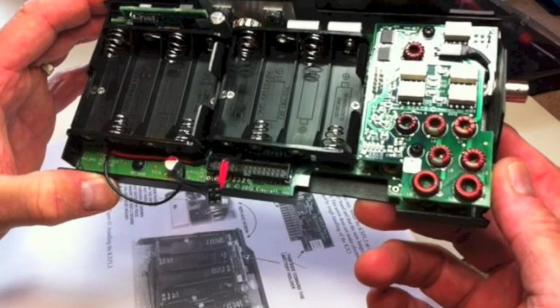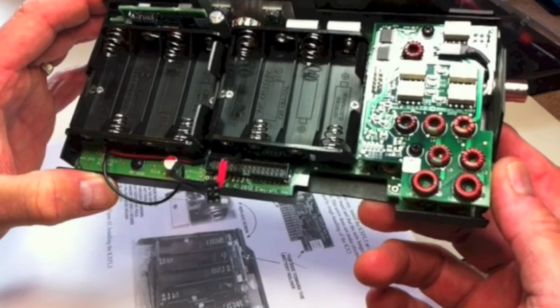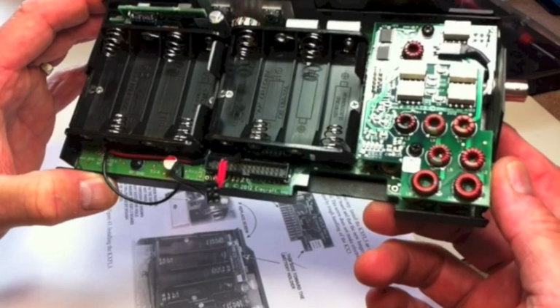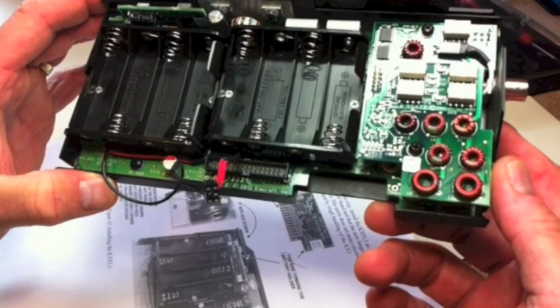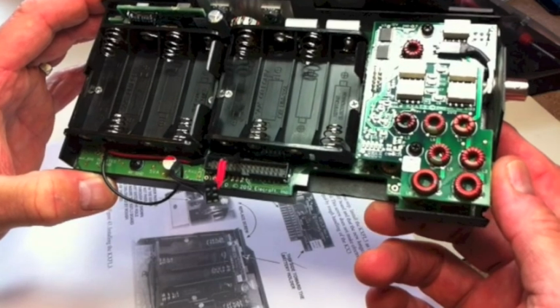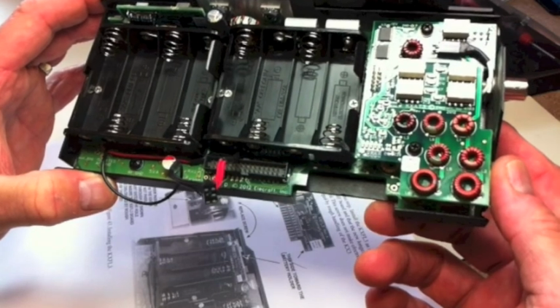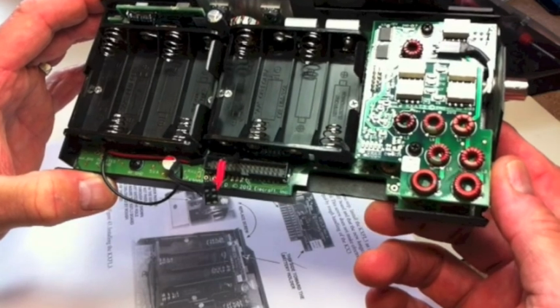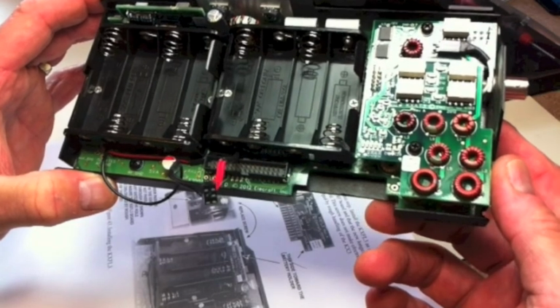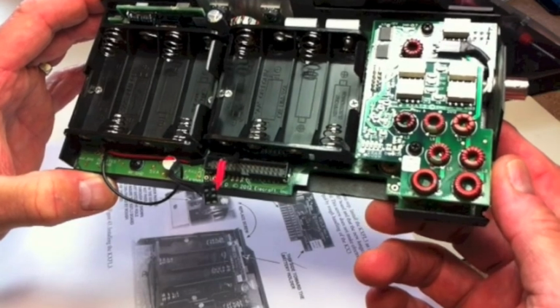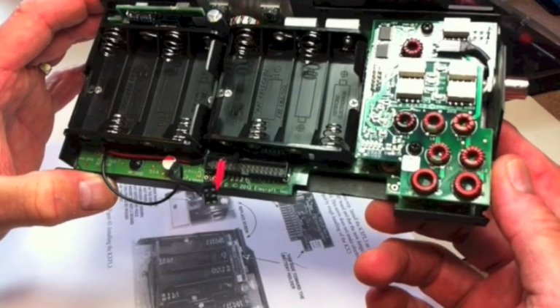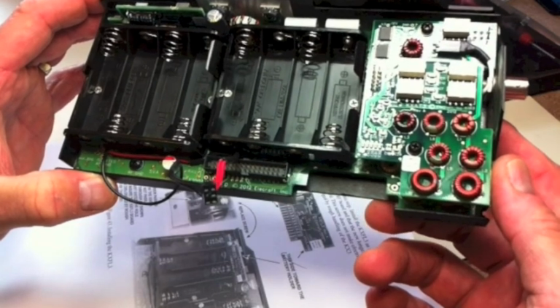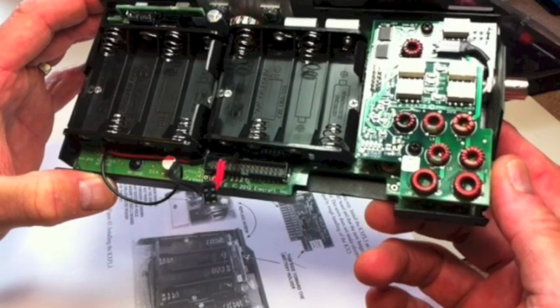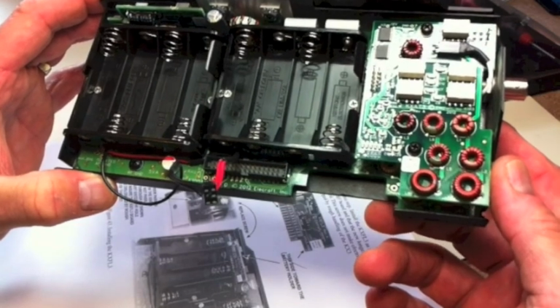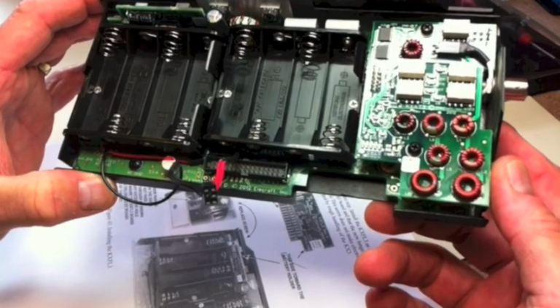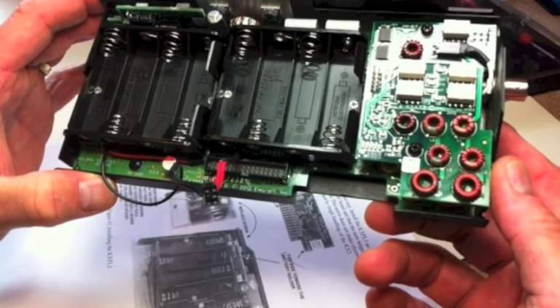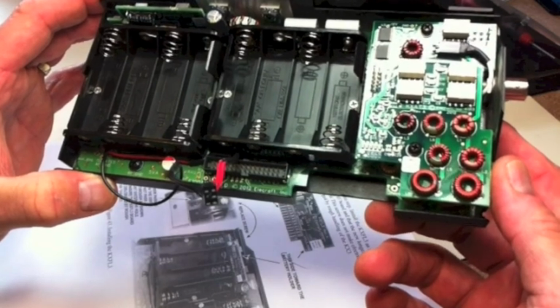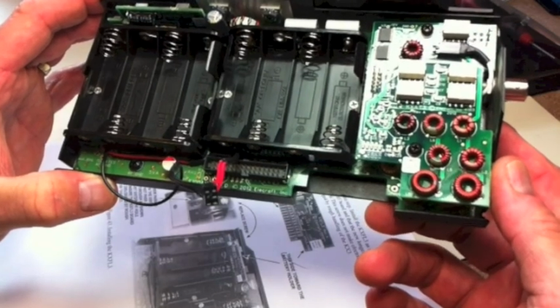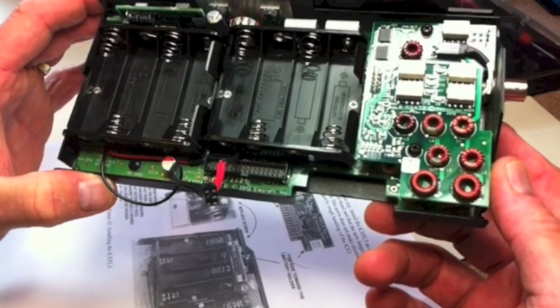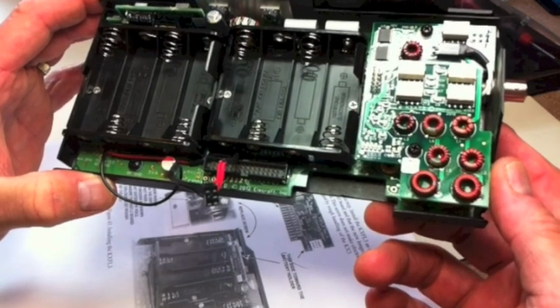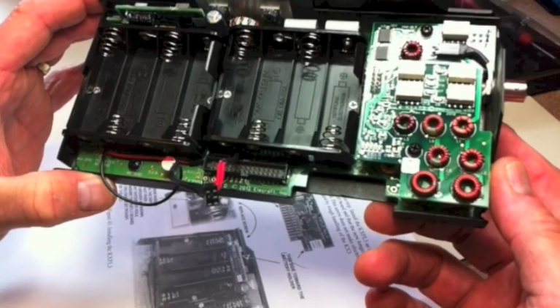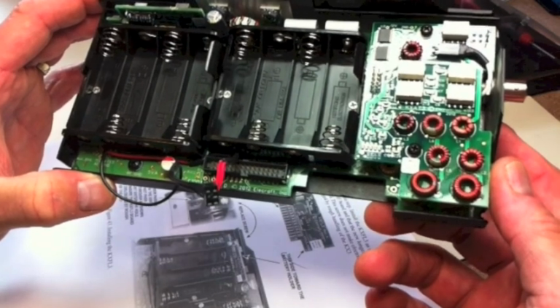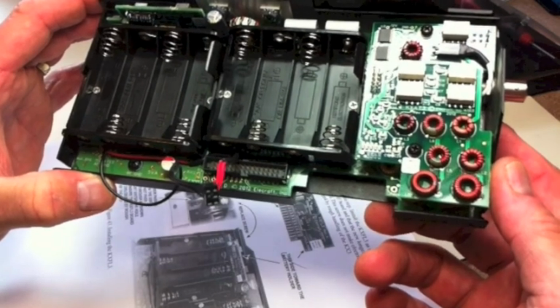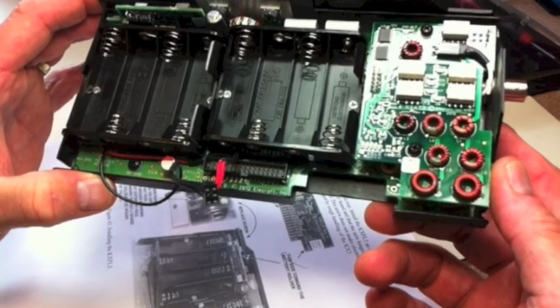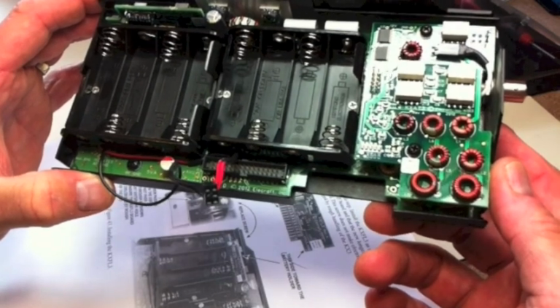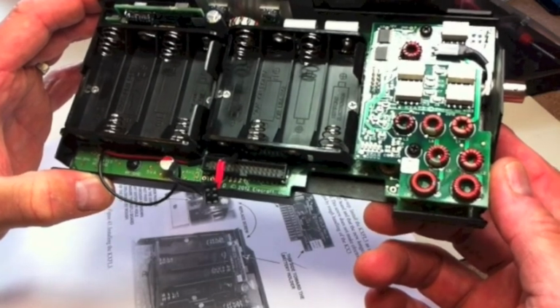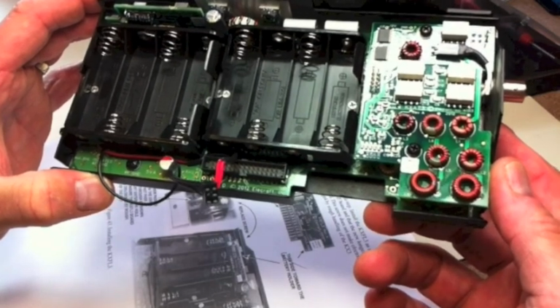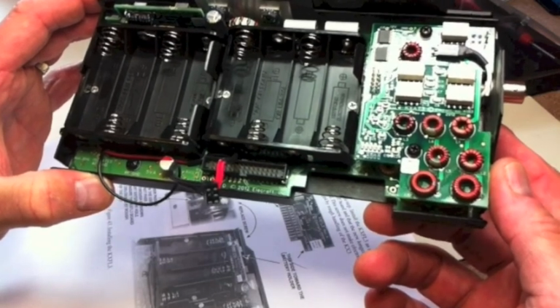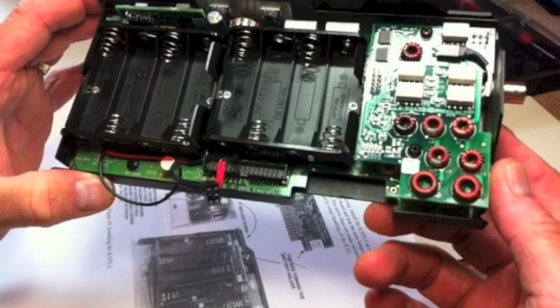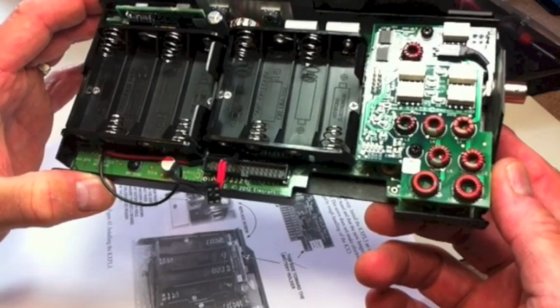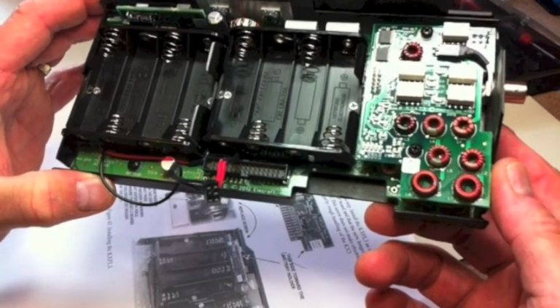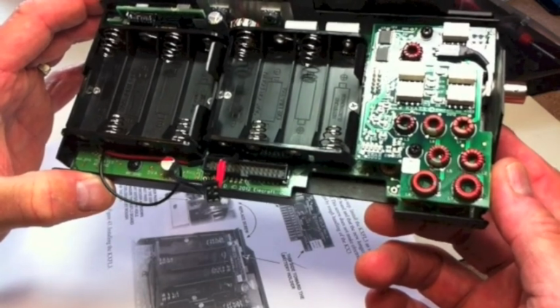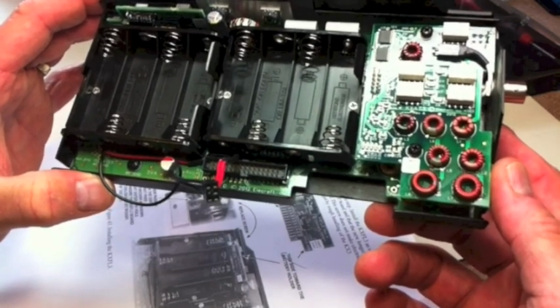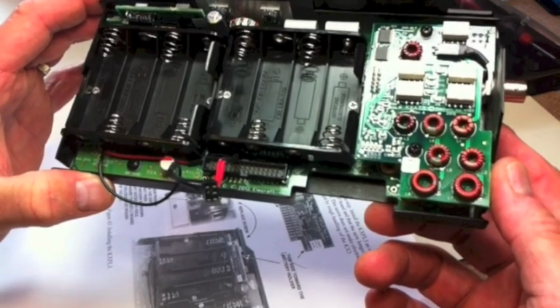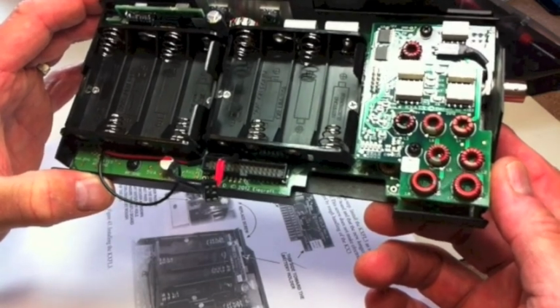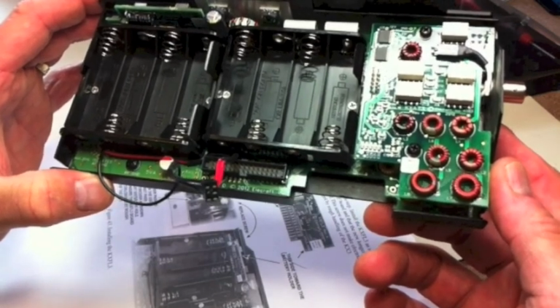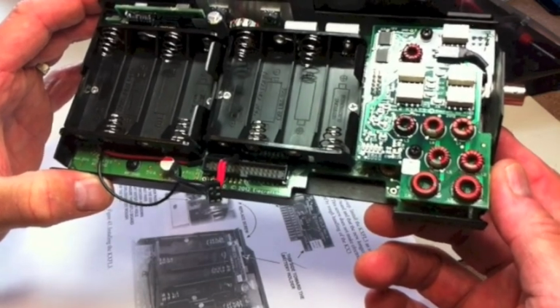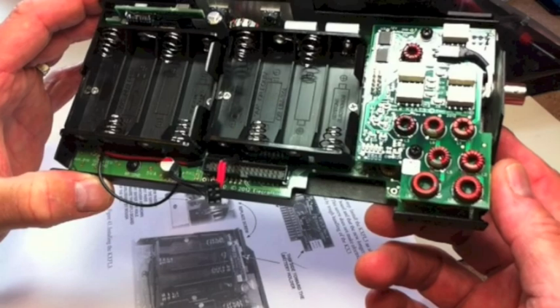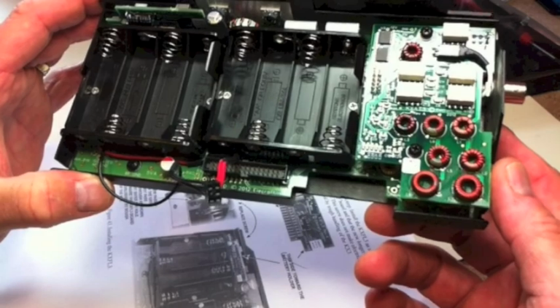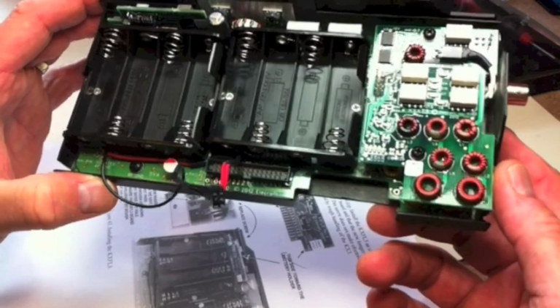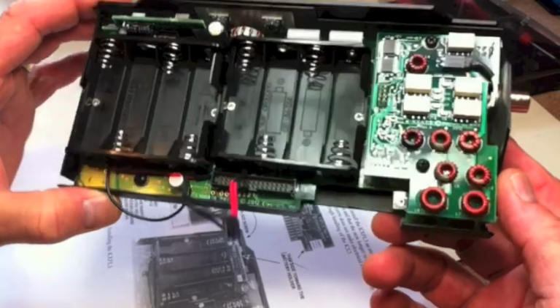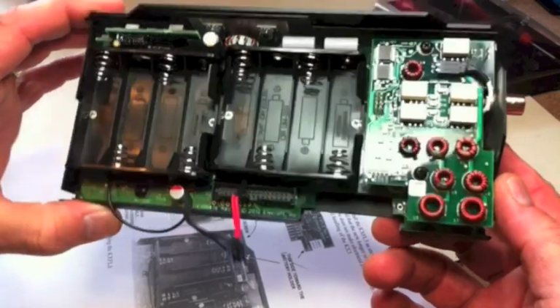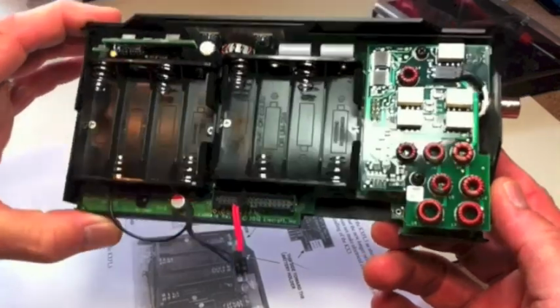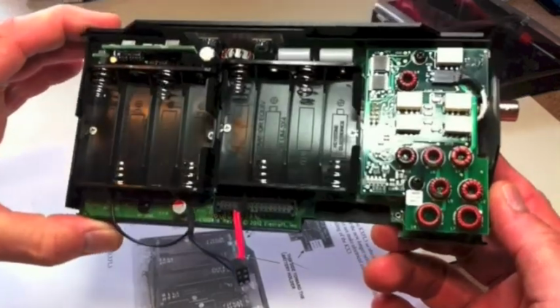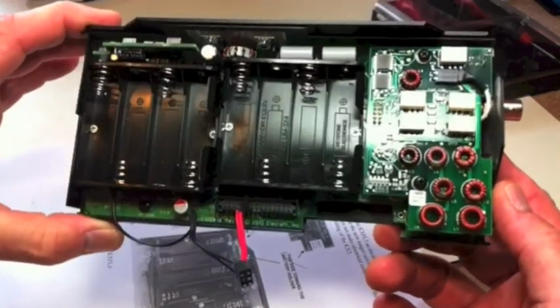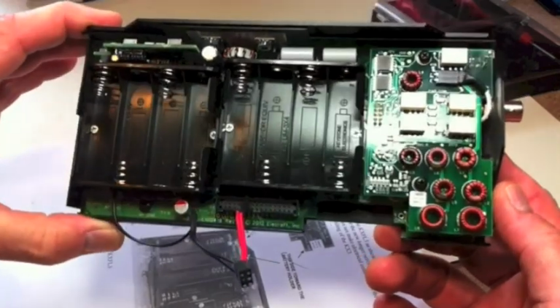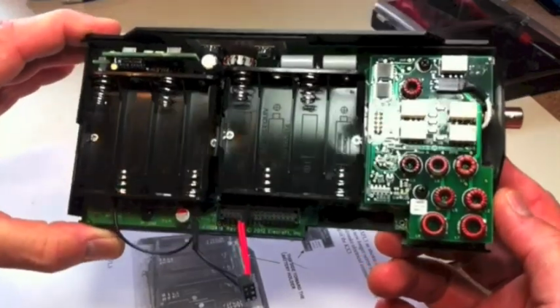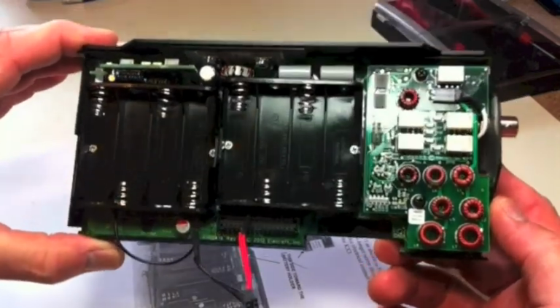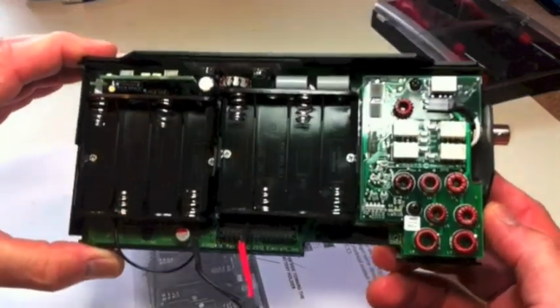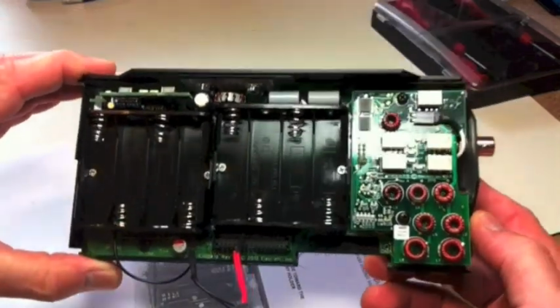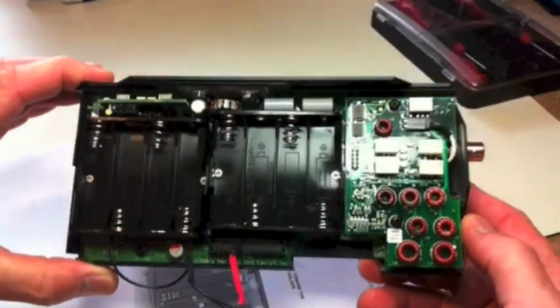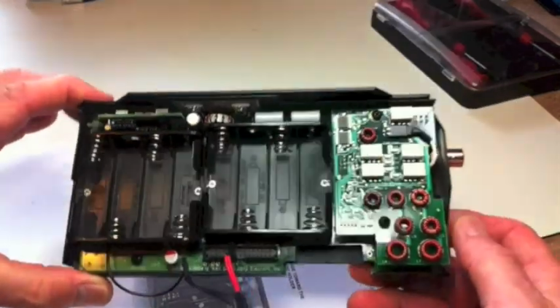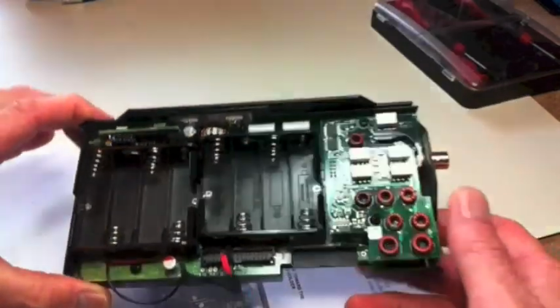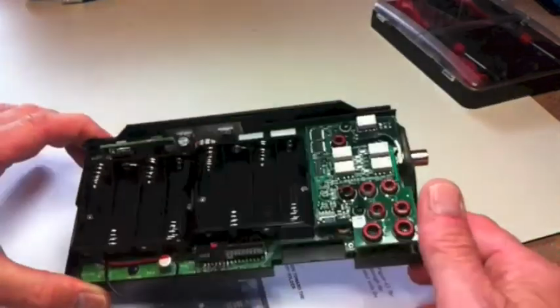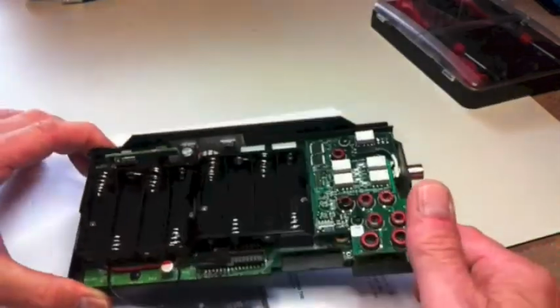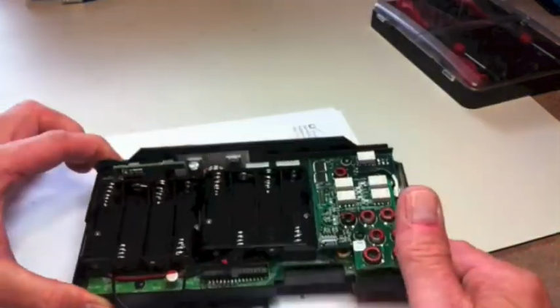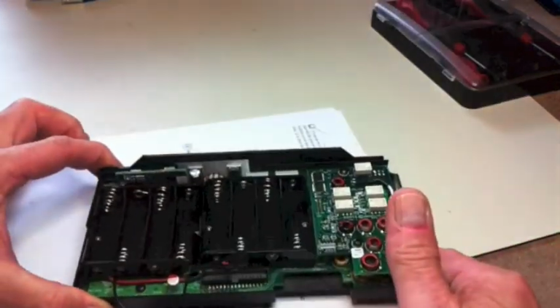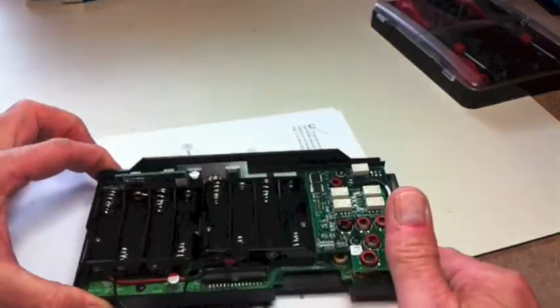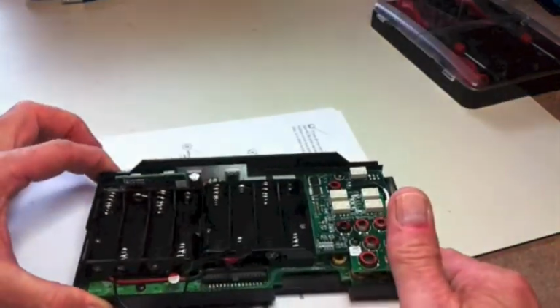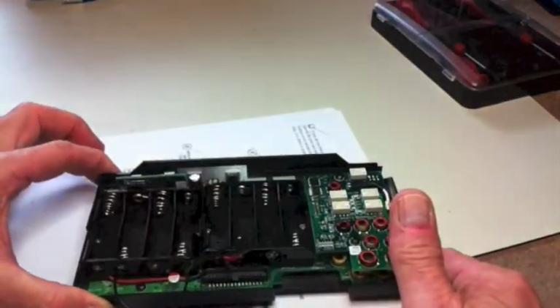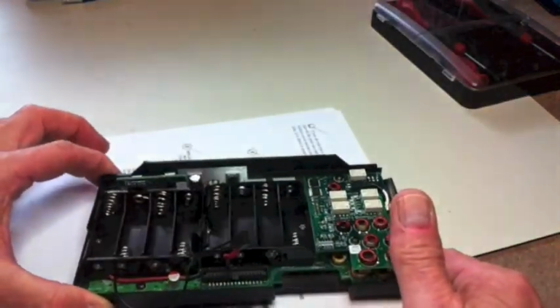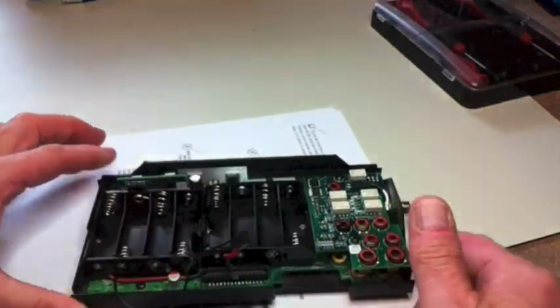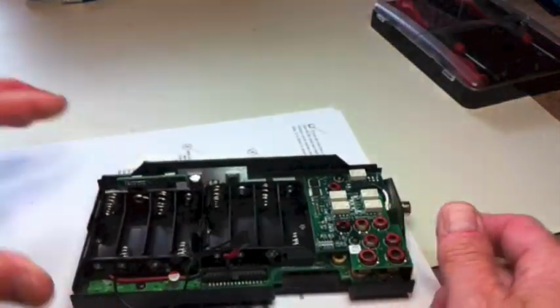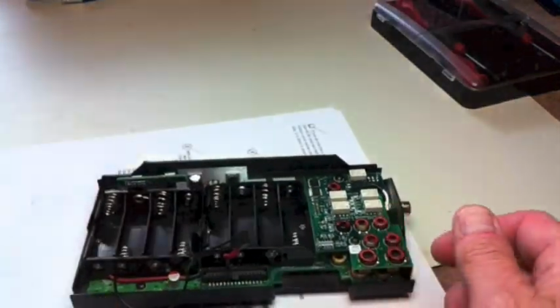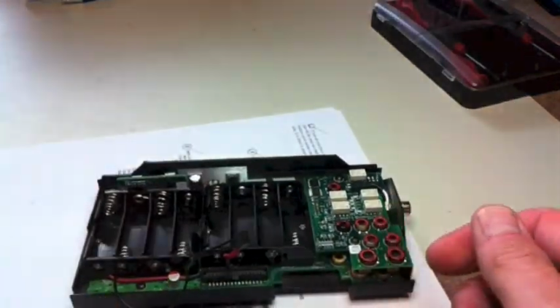We're going to move on to the supporting tilt legs and the ribbon cable — we'll be back to see how it goes.